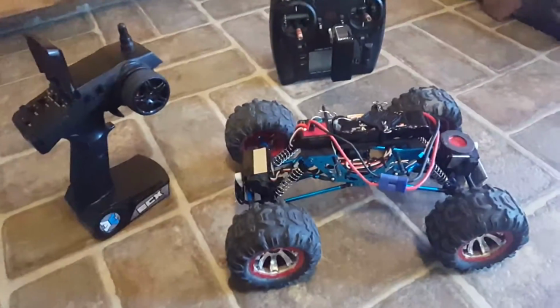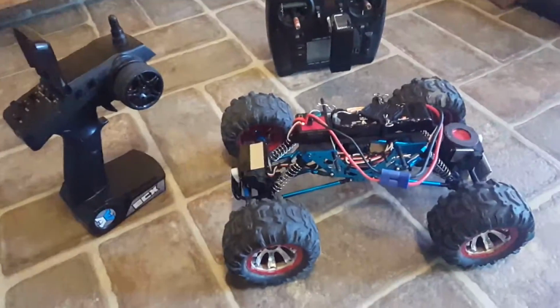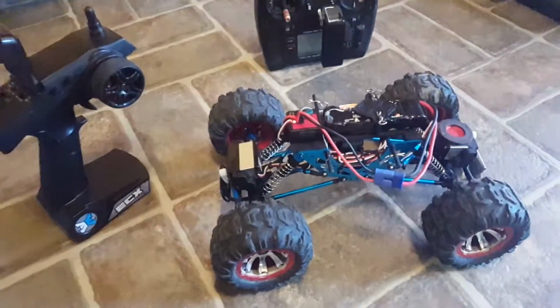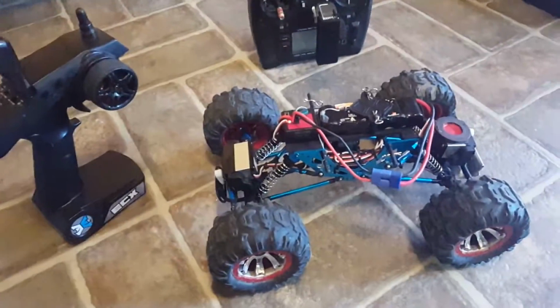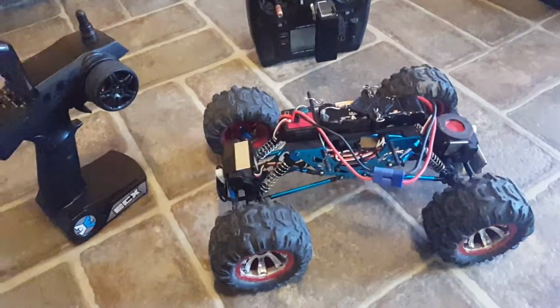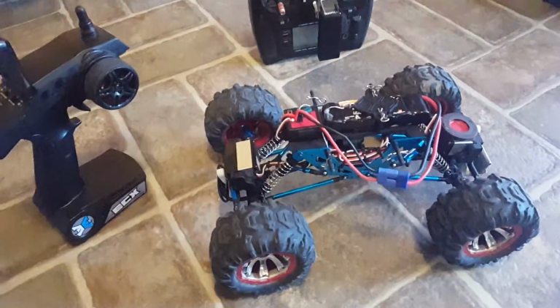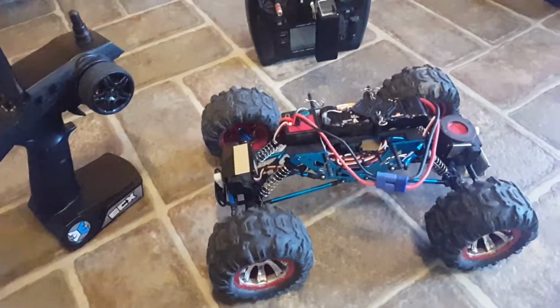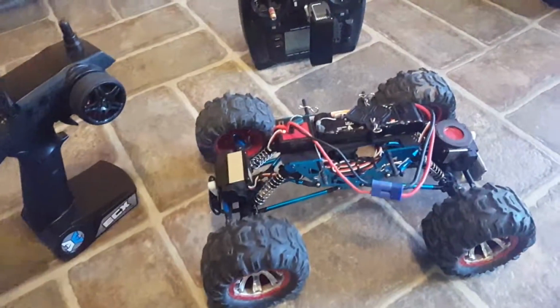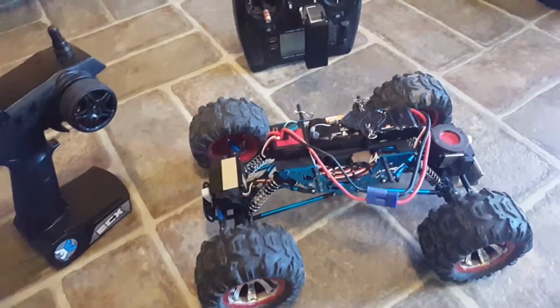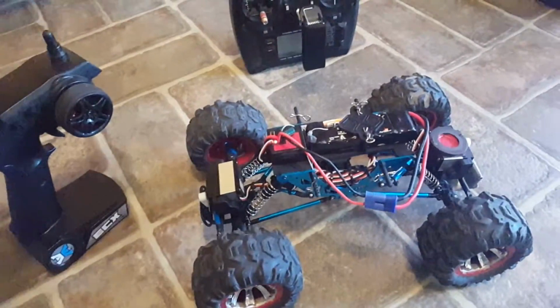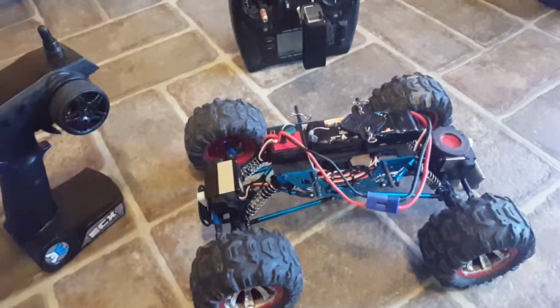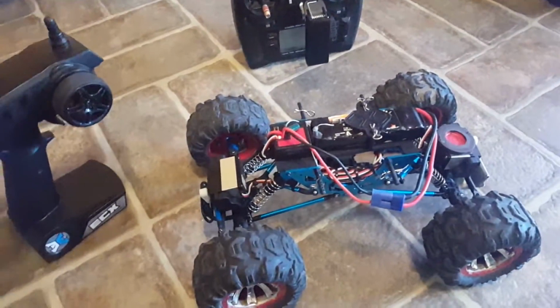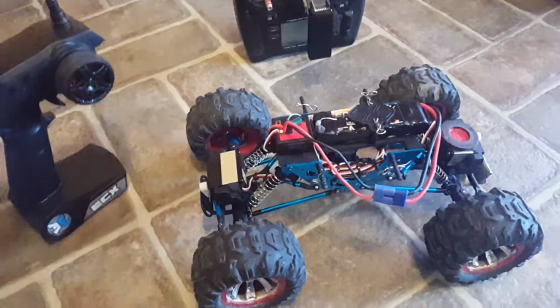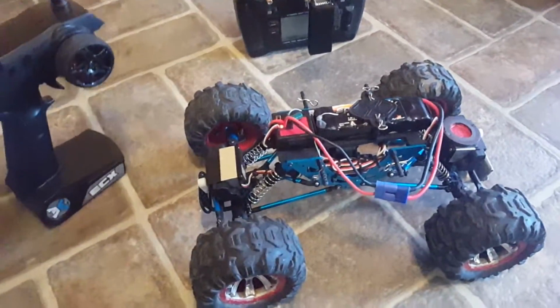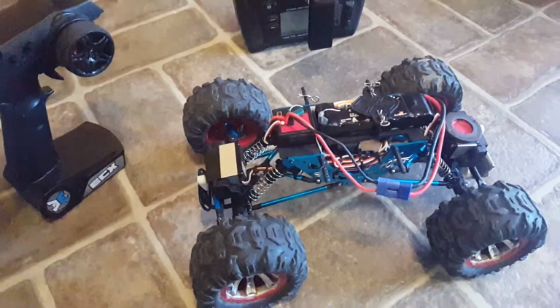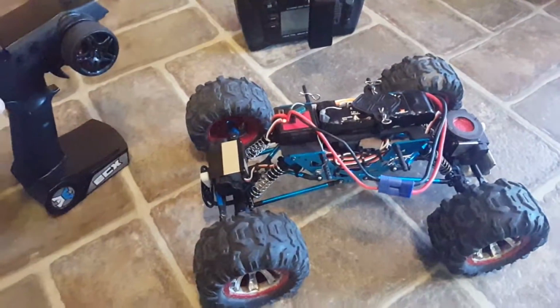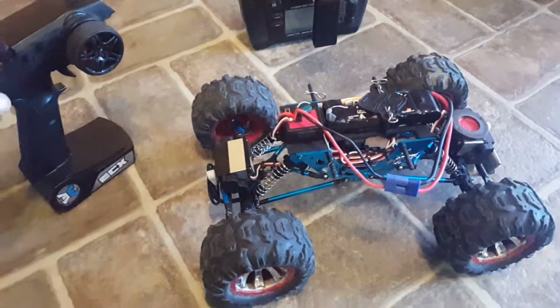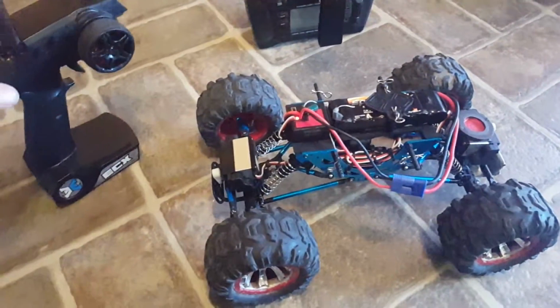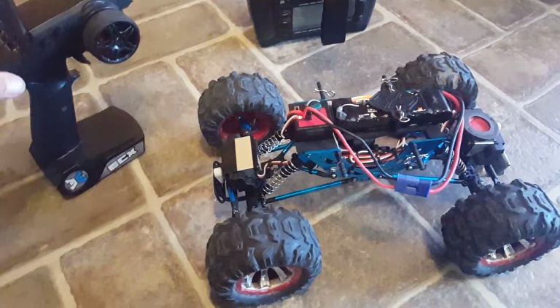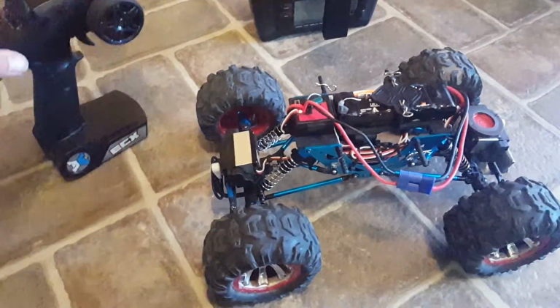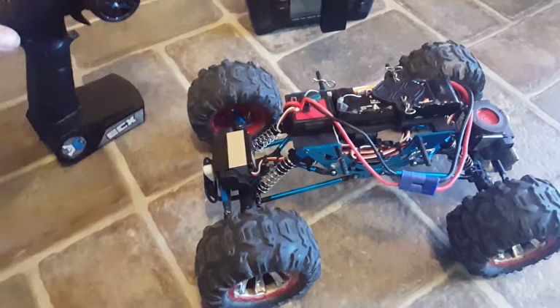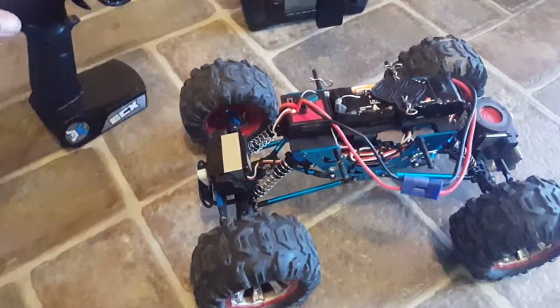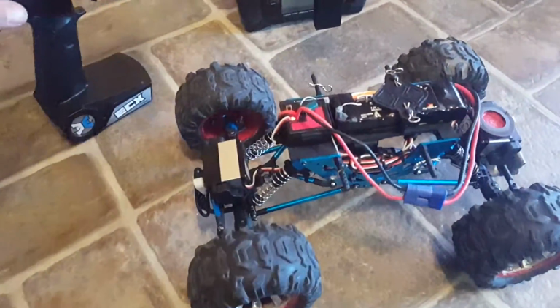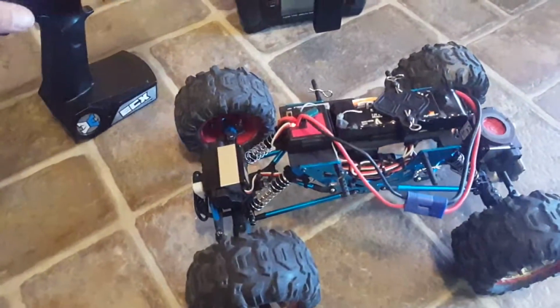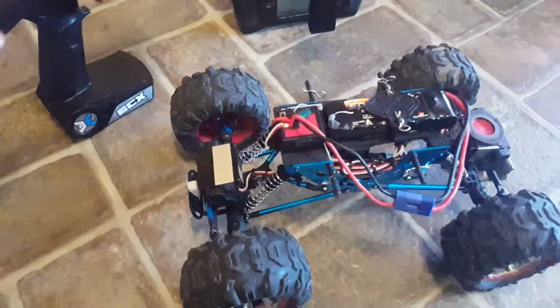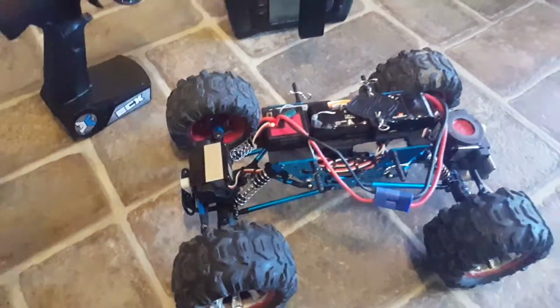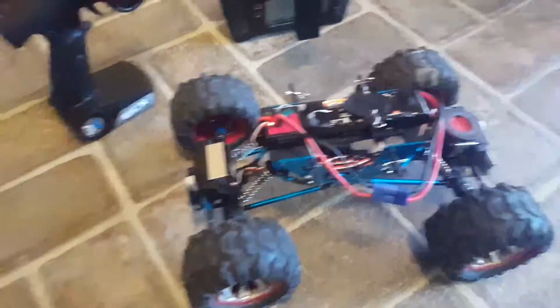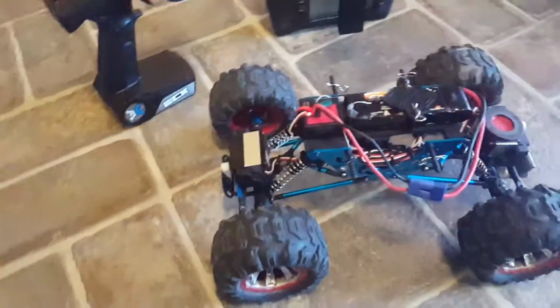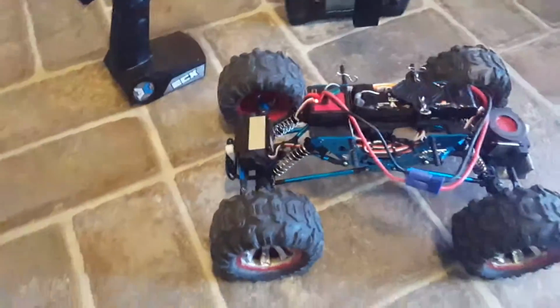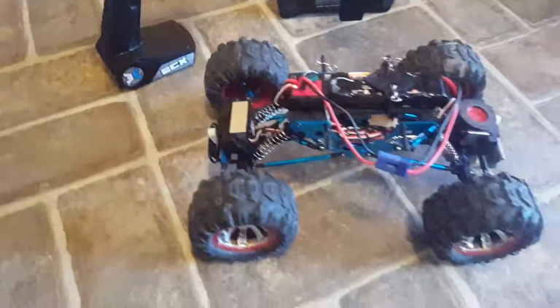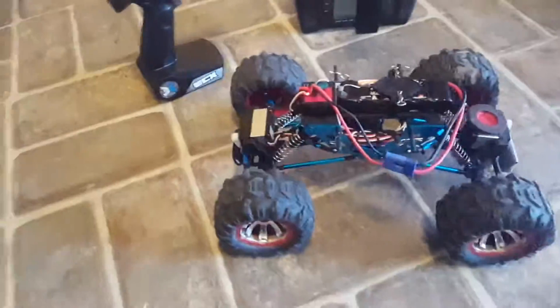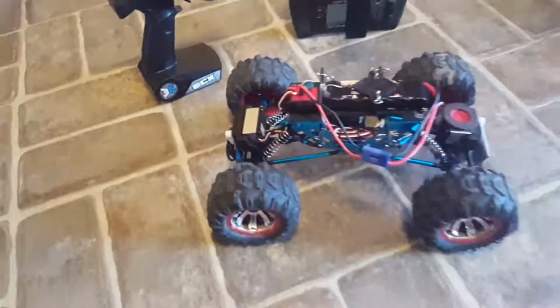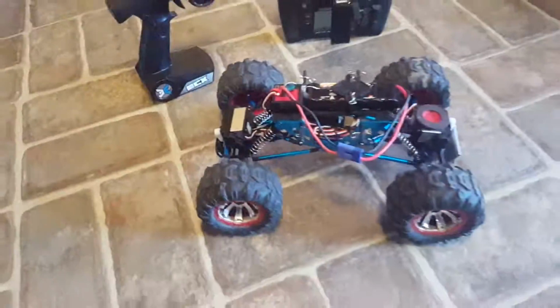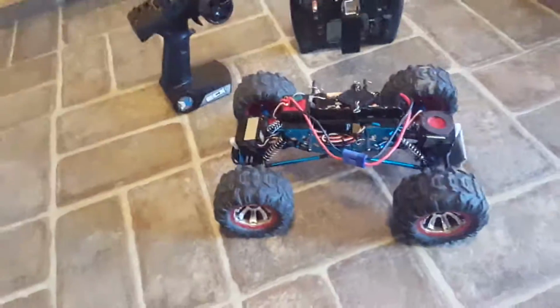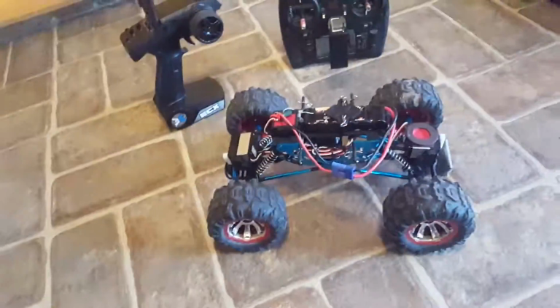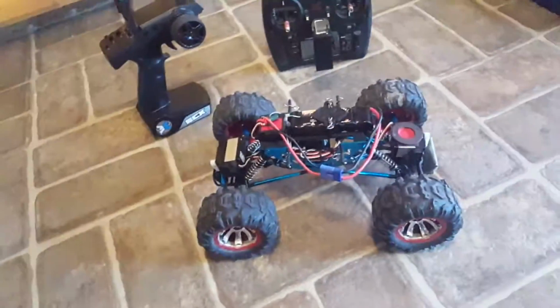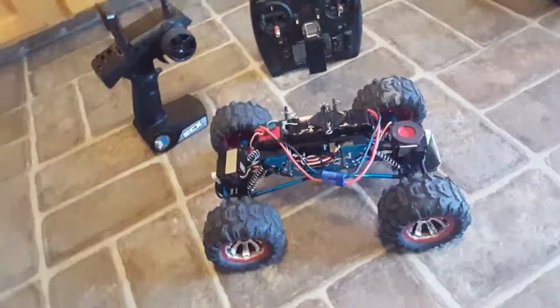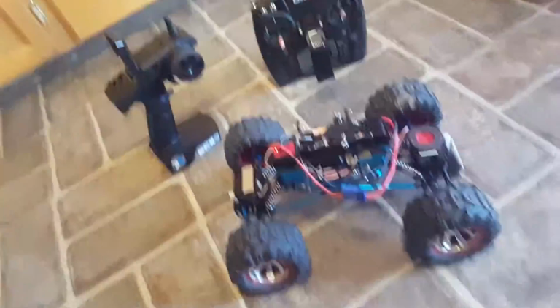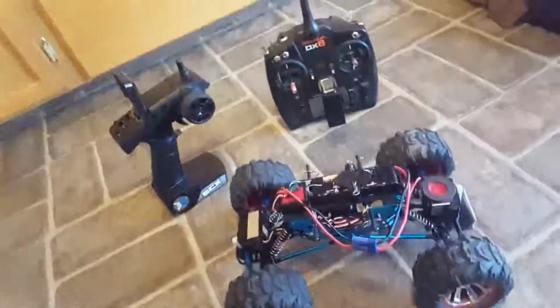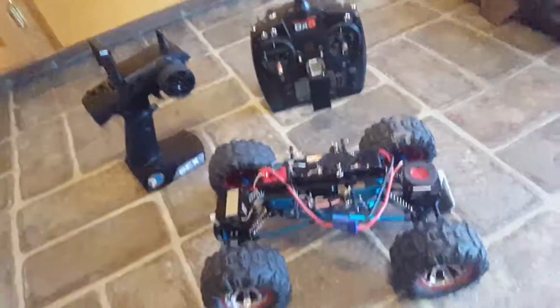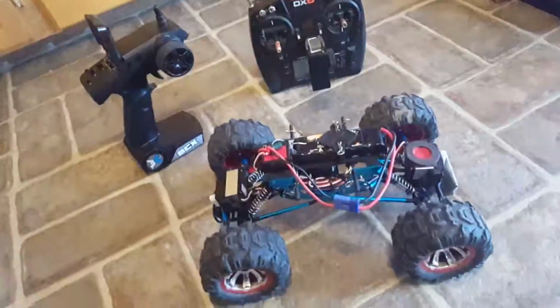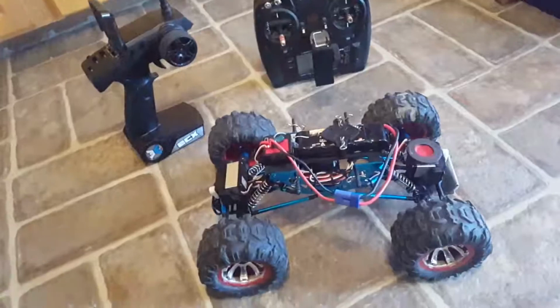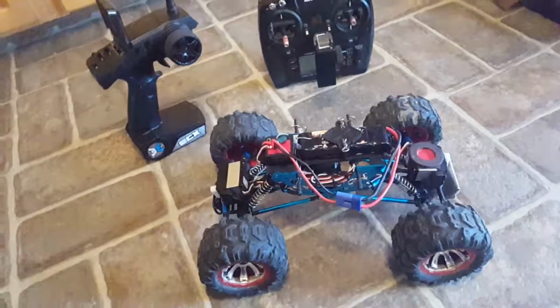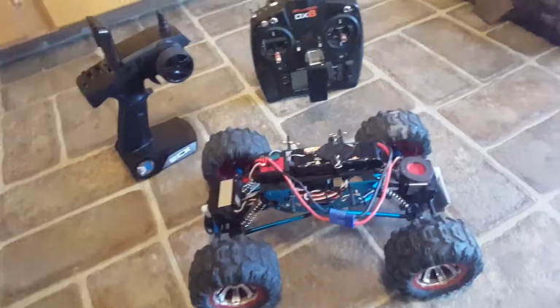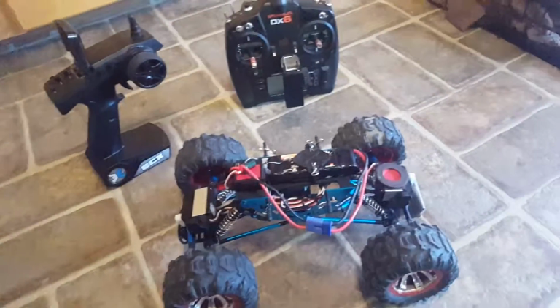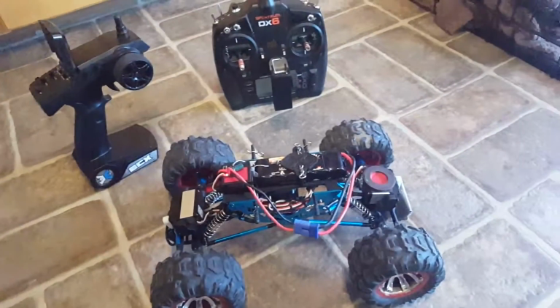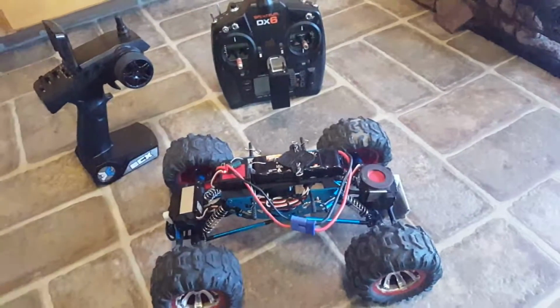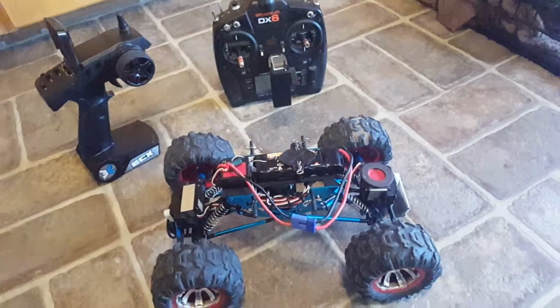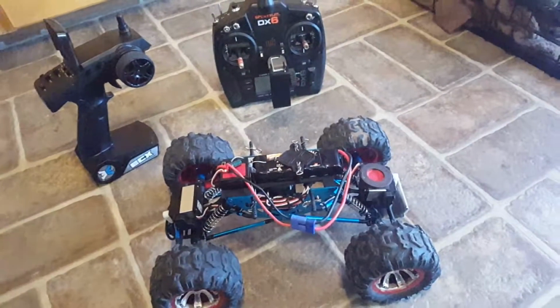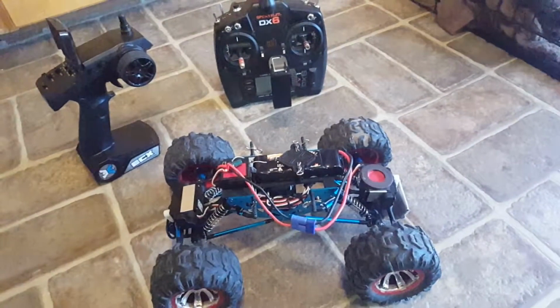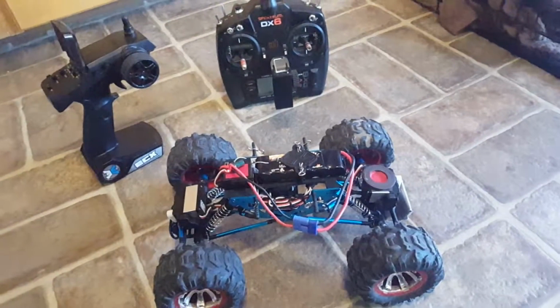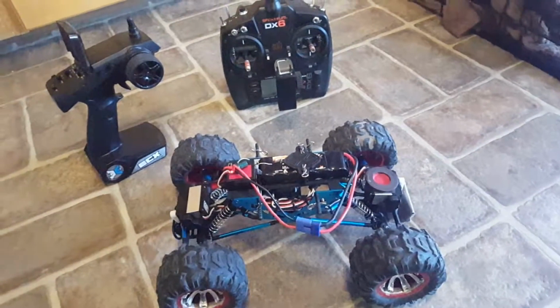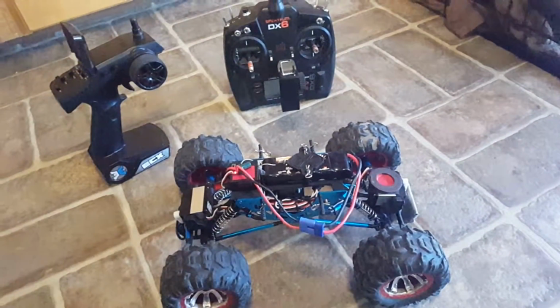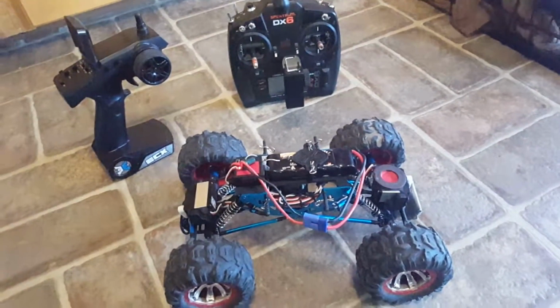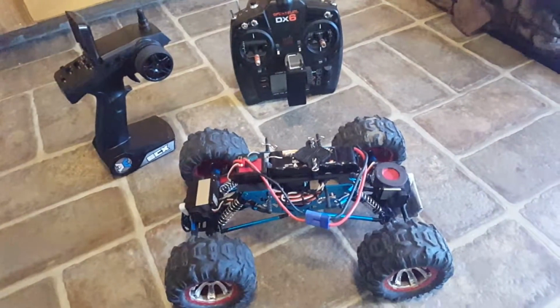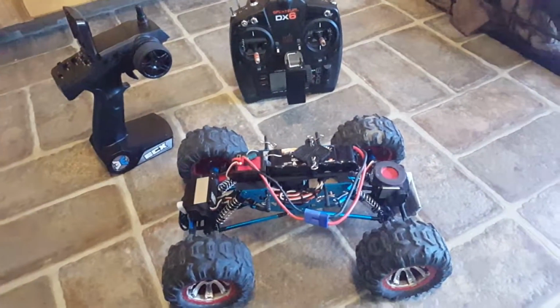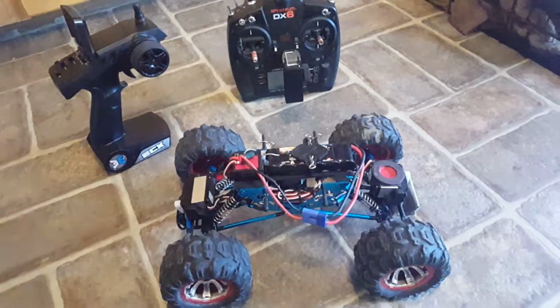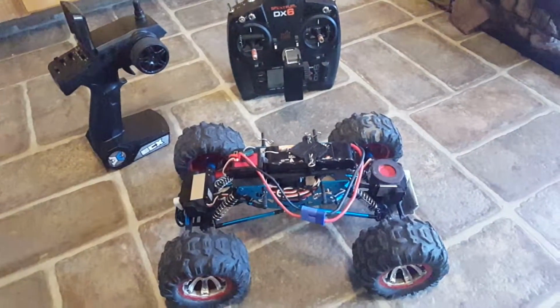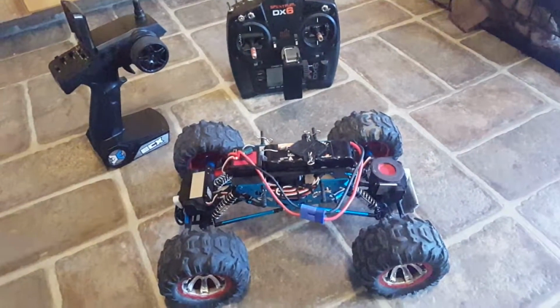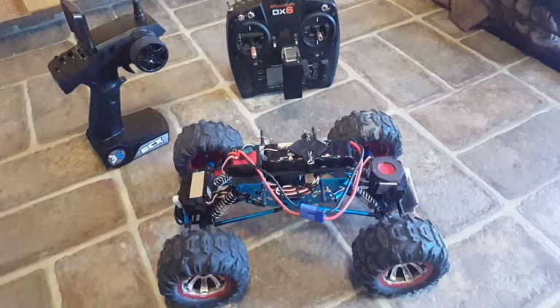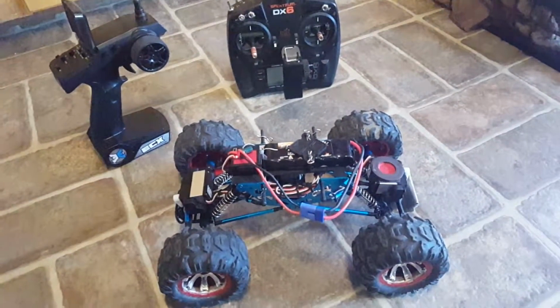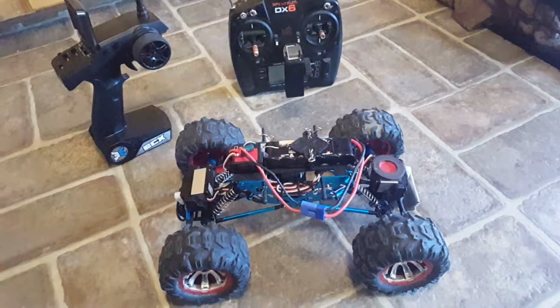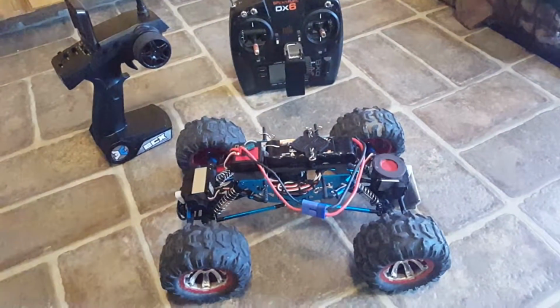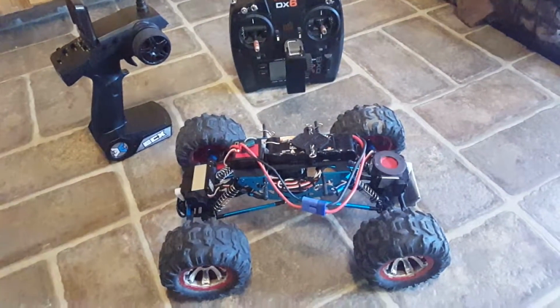Hey YouTube, how's it going? Just an update on what I was doing with the Temper.